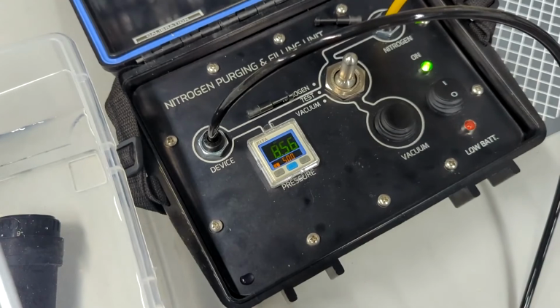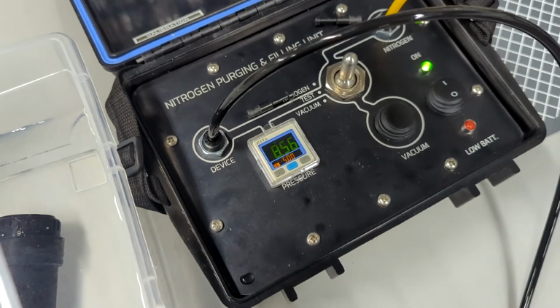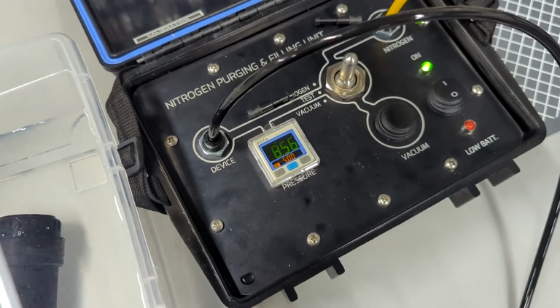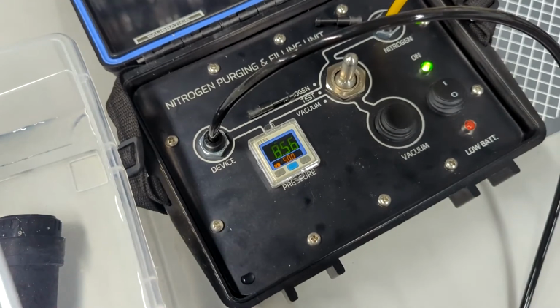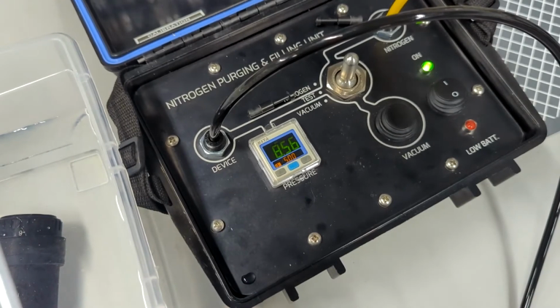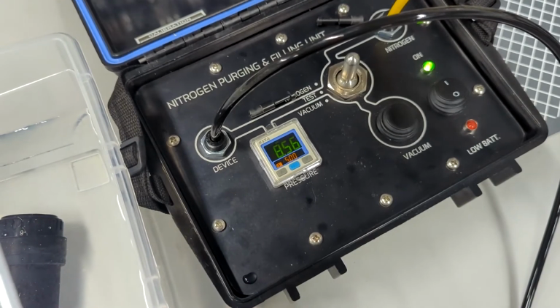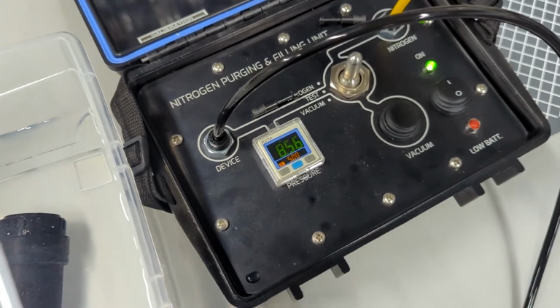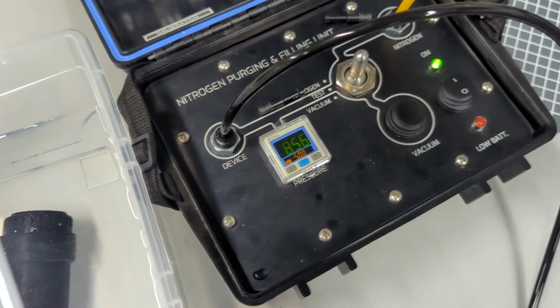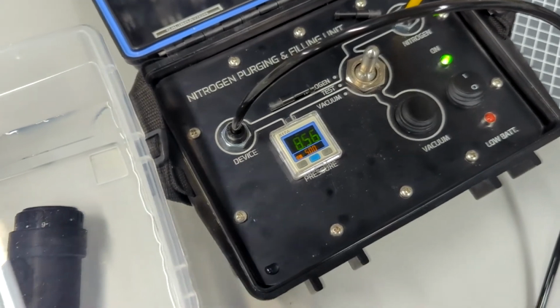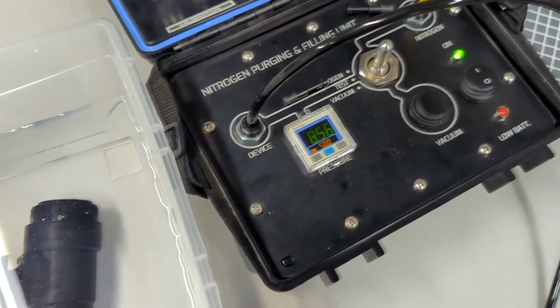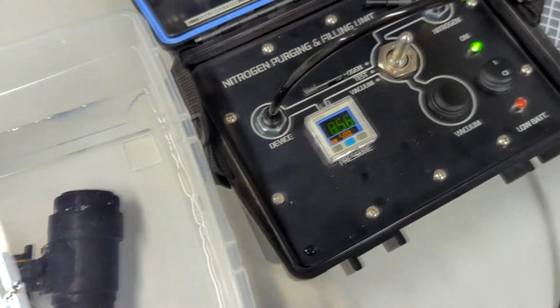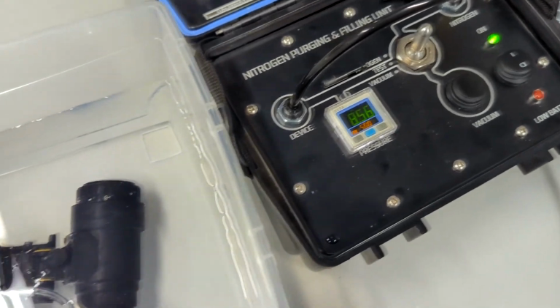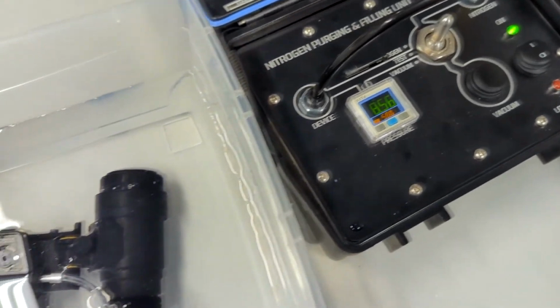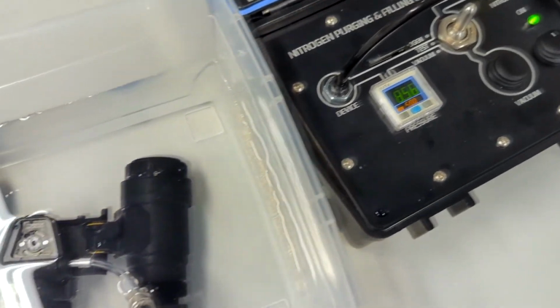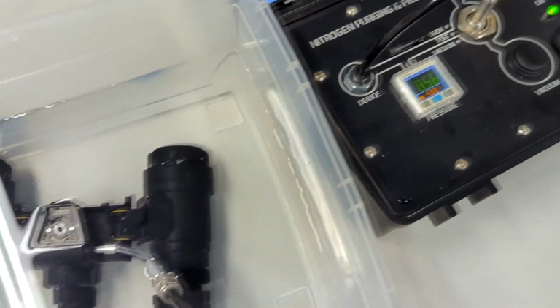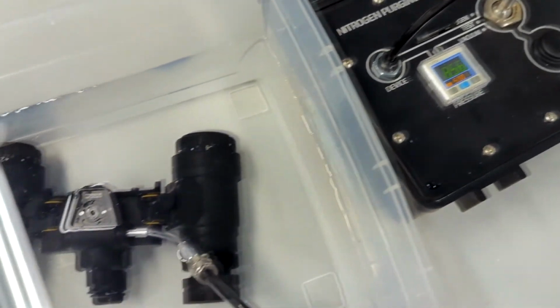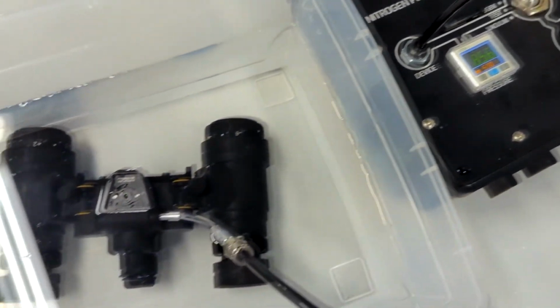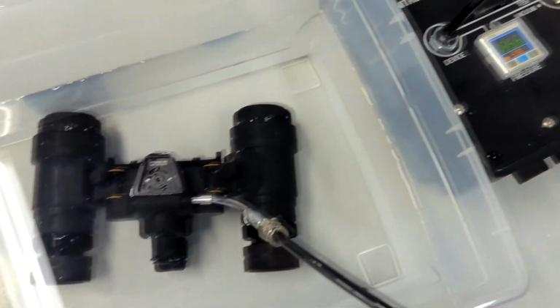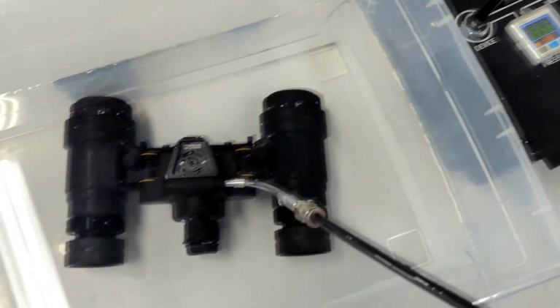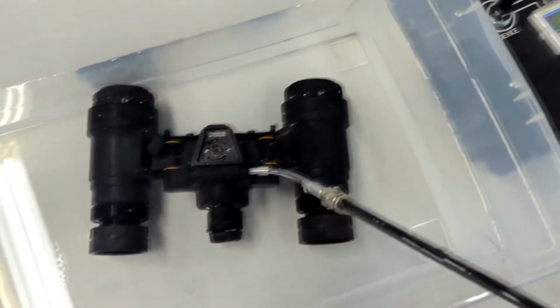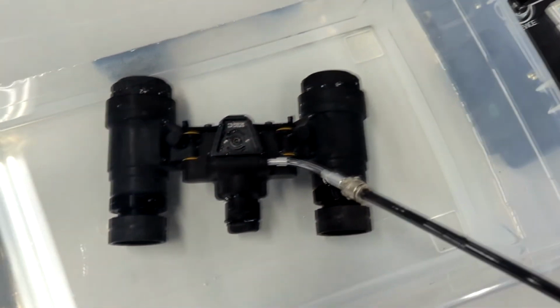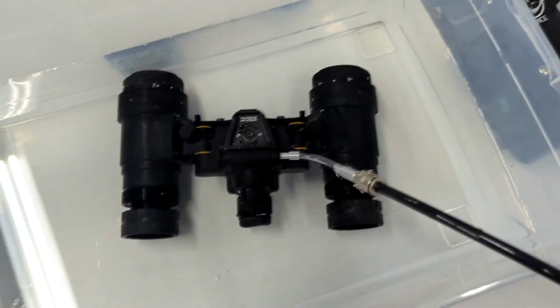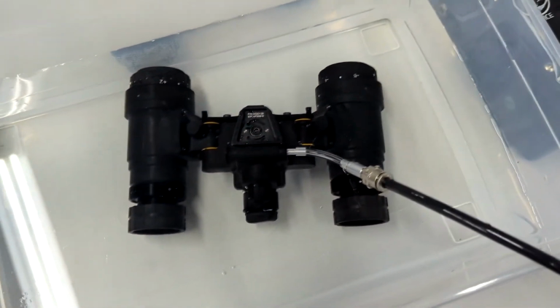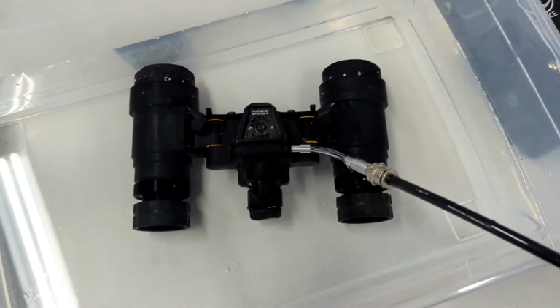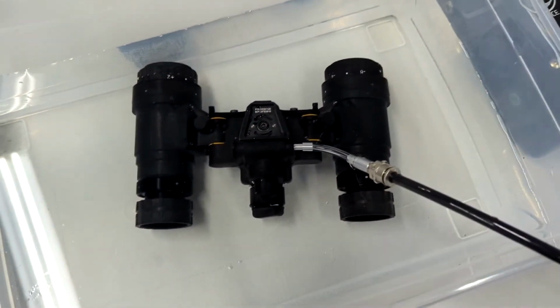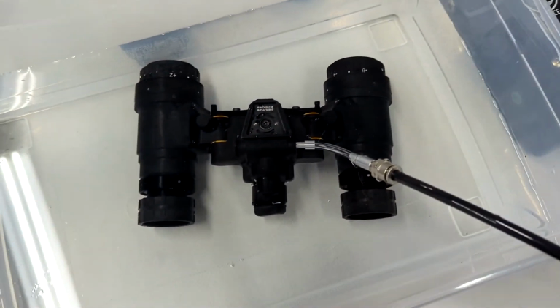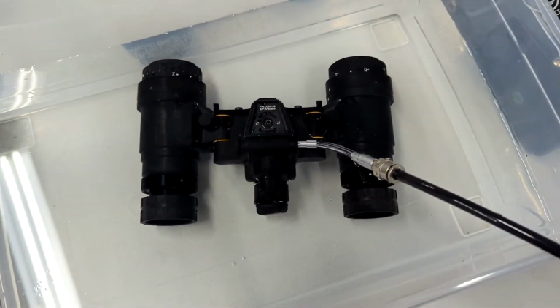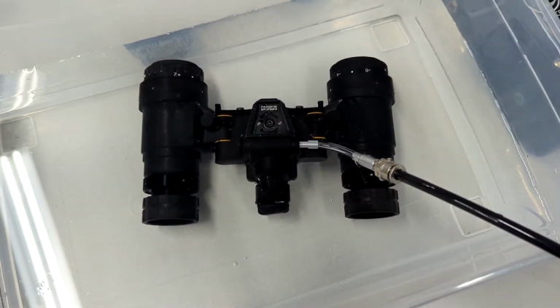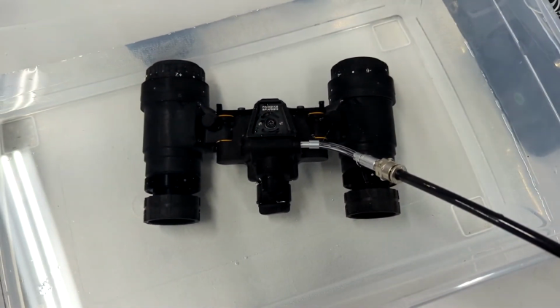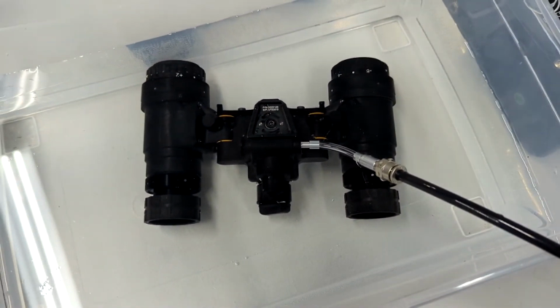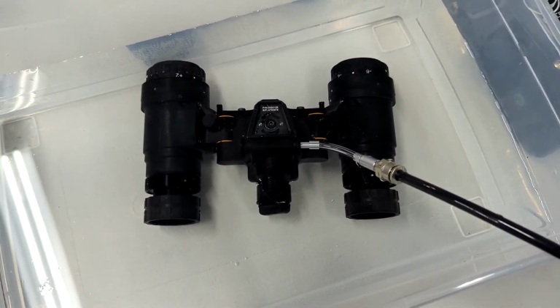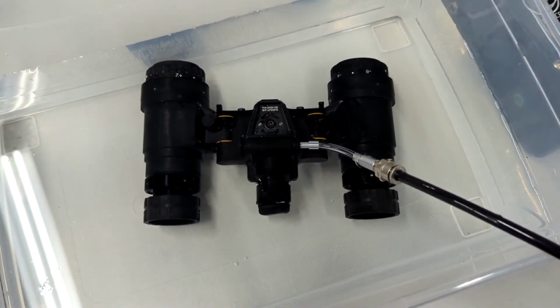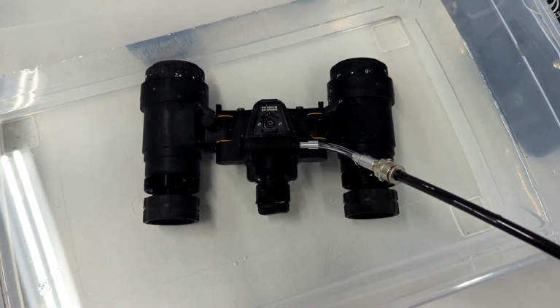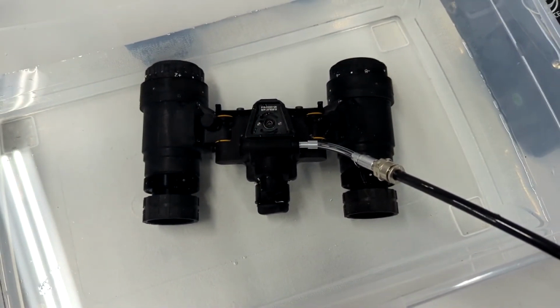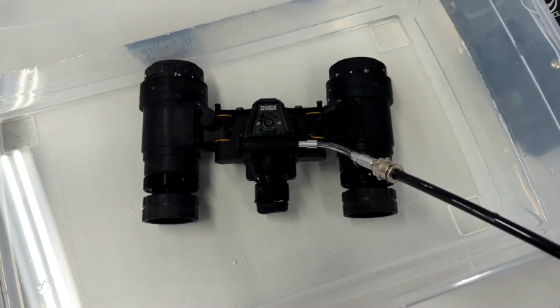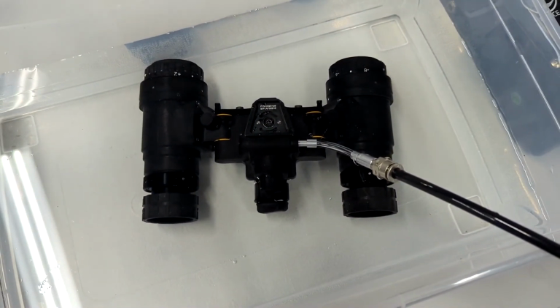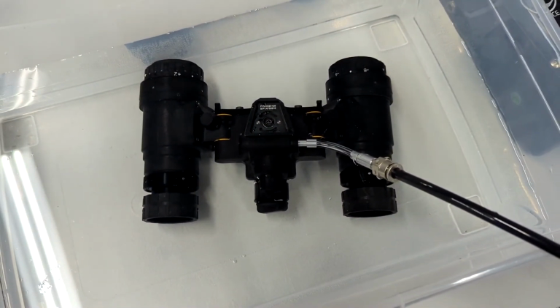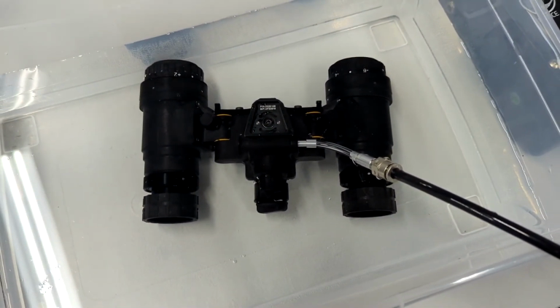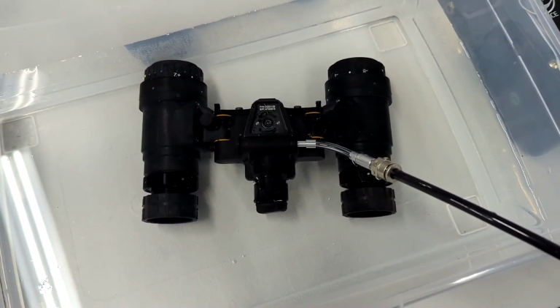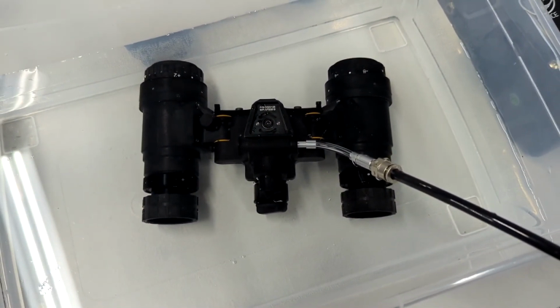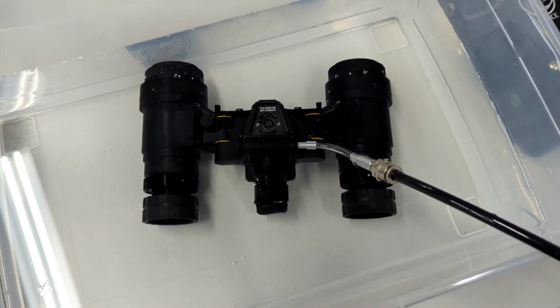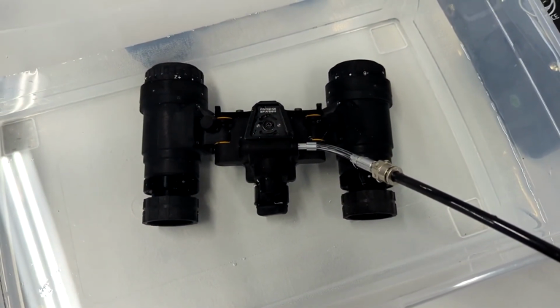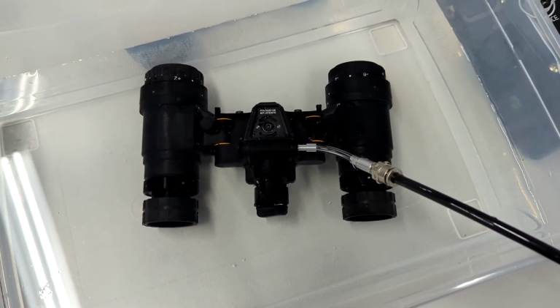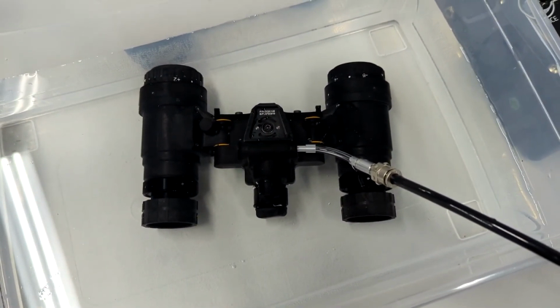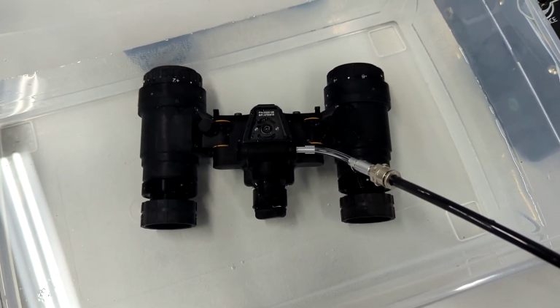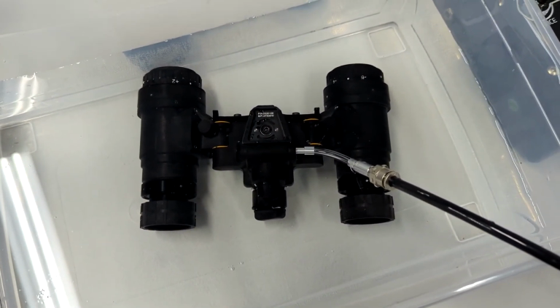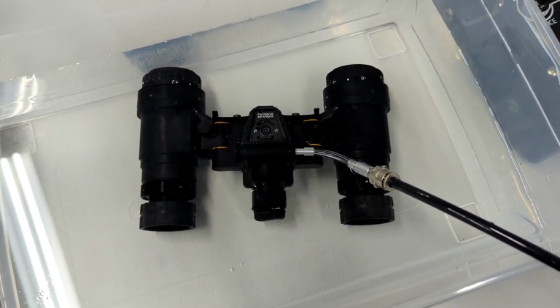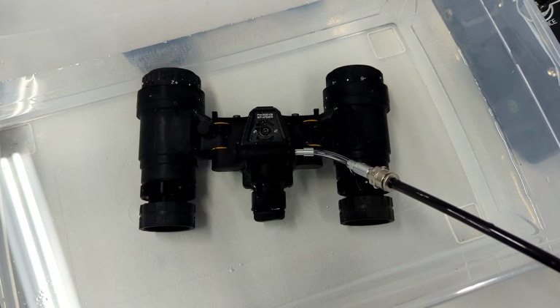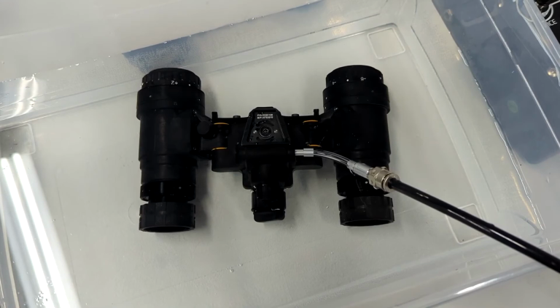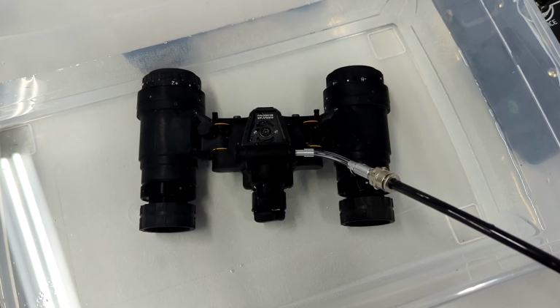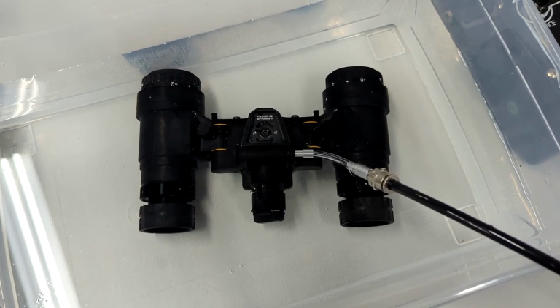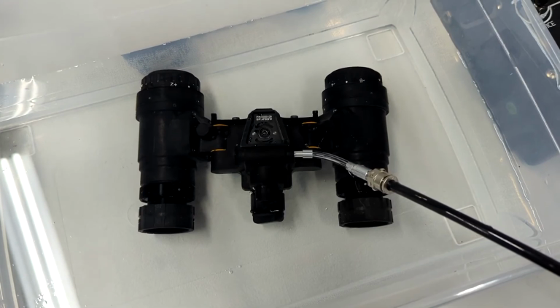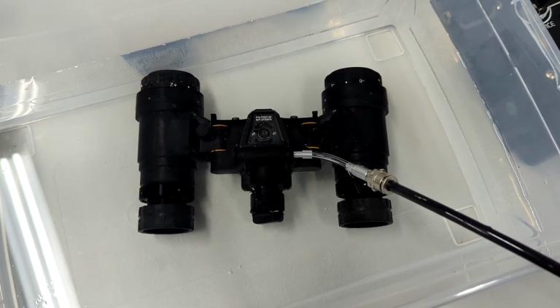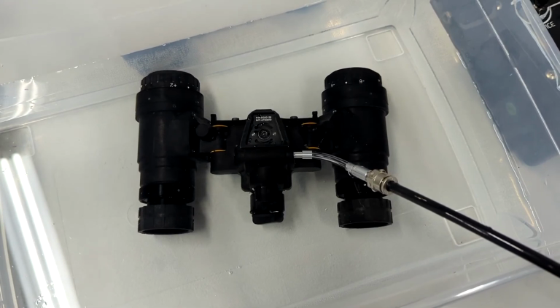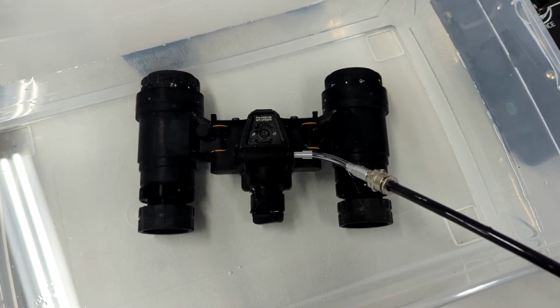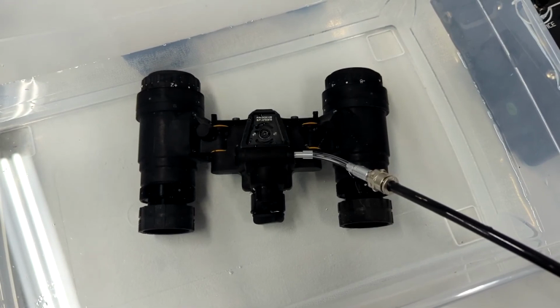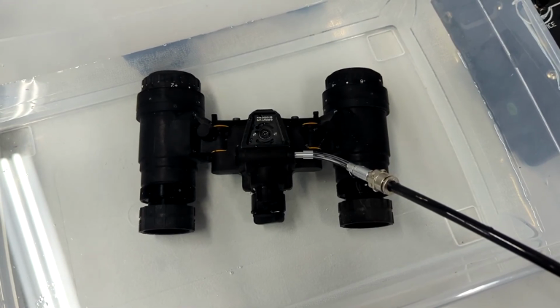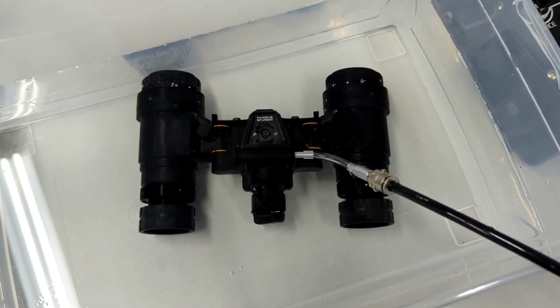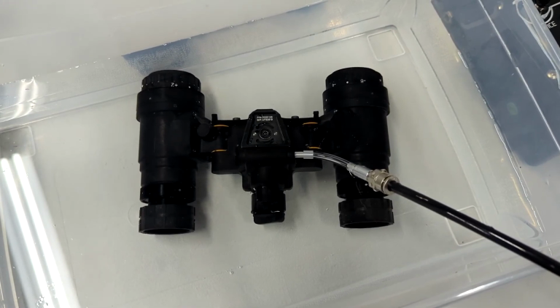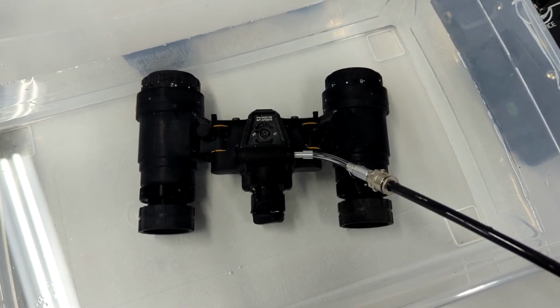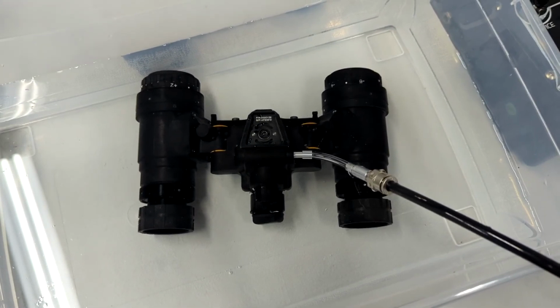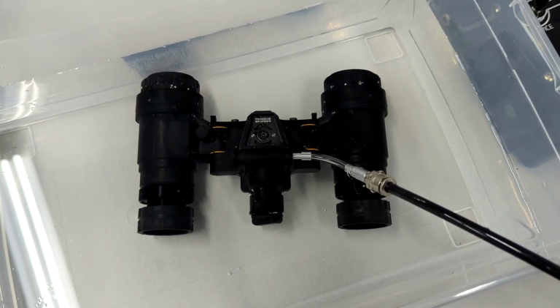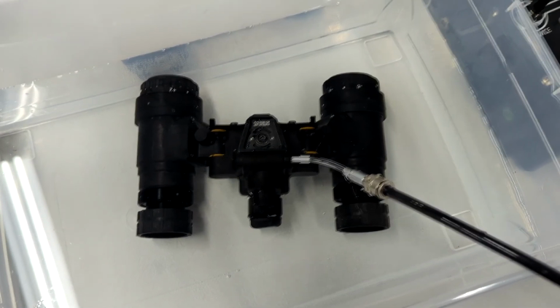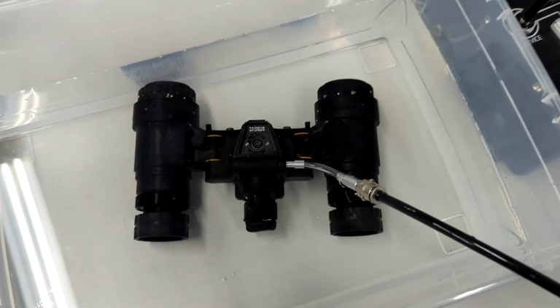Internally pressurized to eight and a half psi and no leaks according to our water test. I hope you enjoyed this video and thanks for watching.